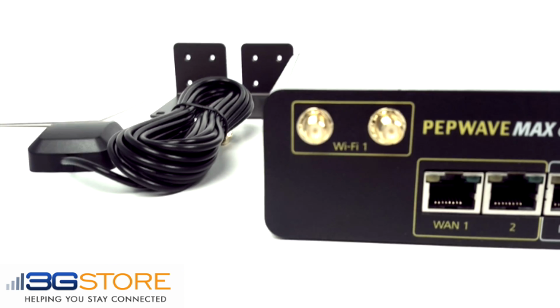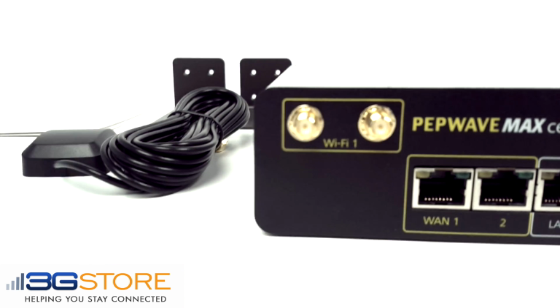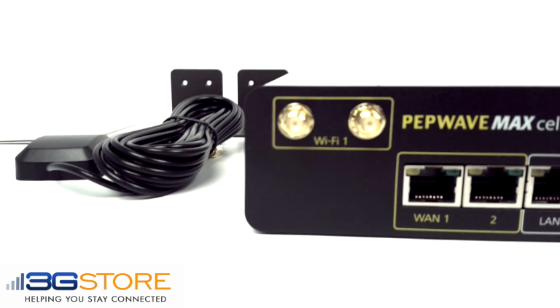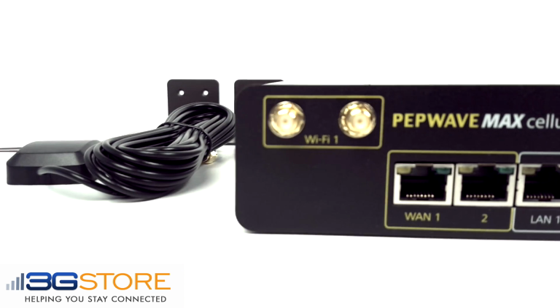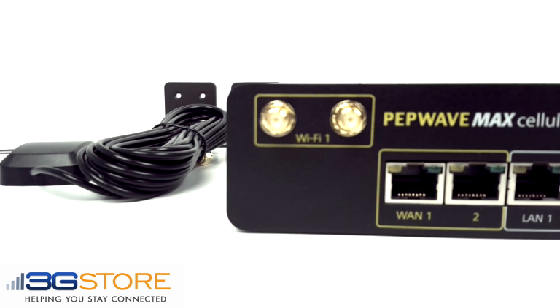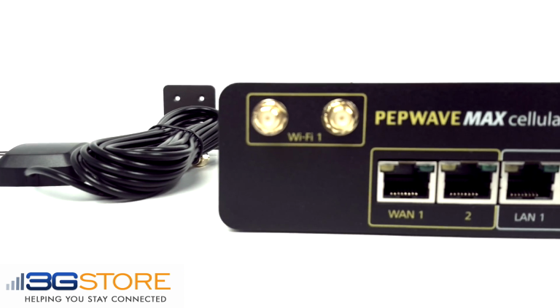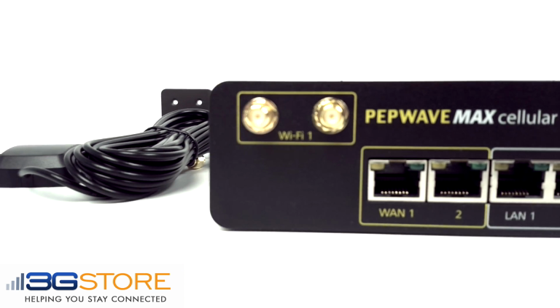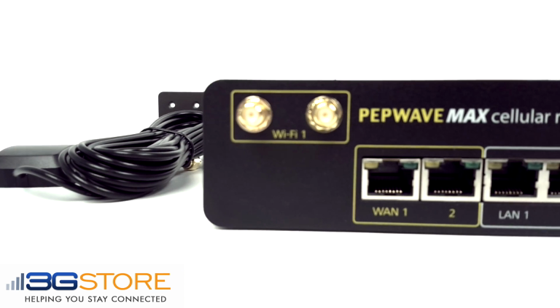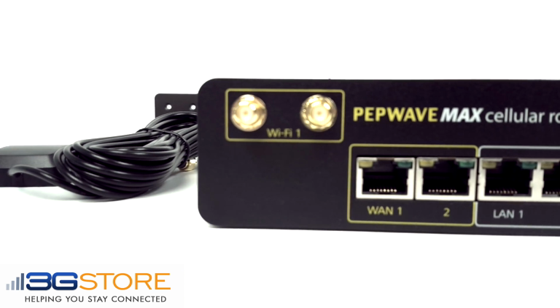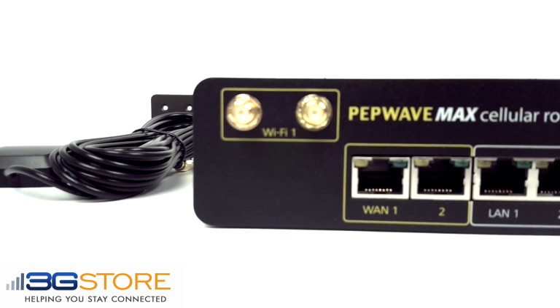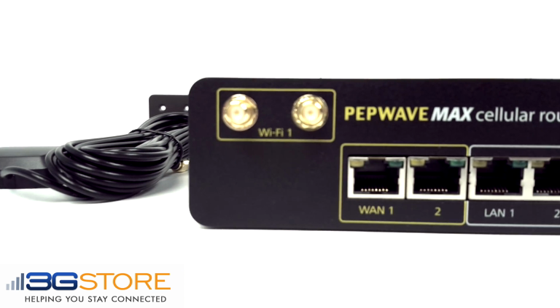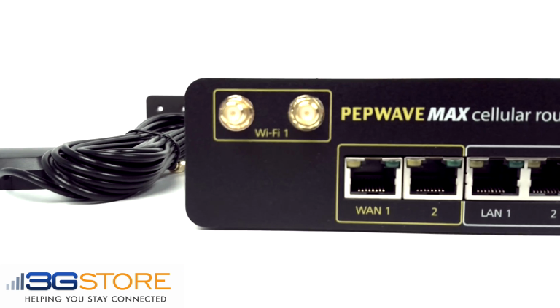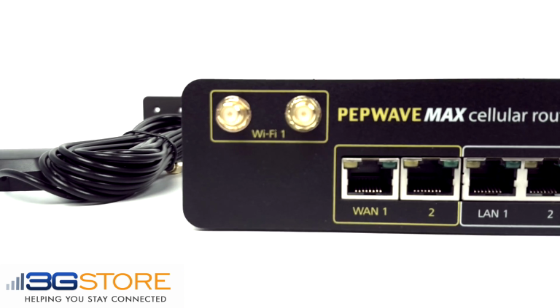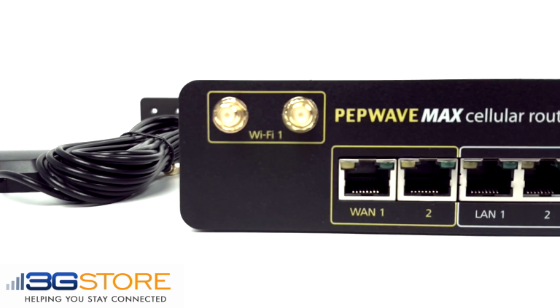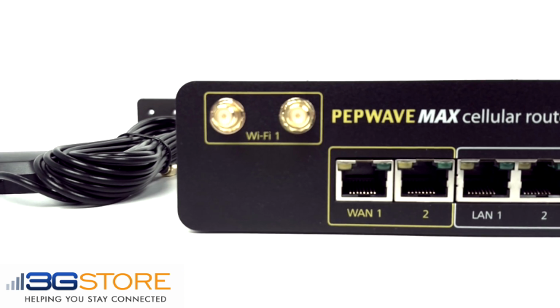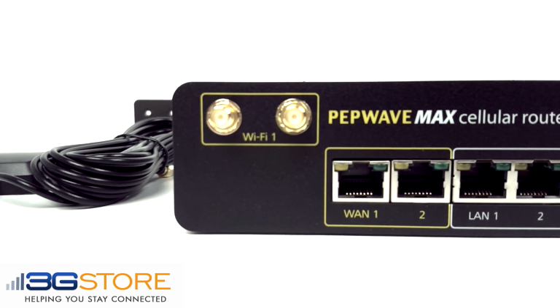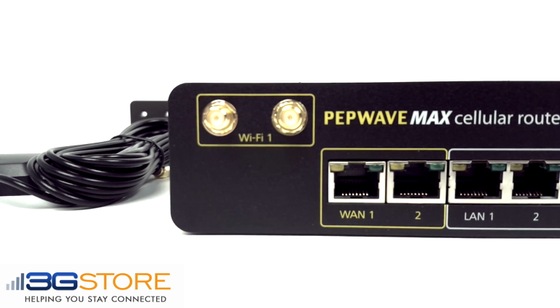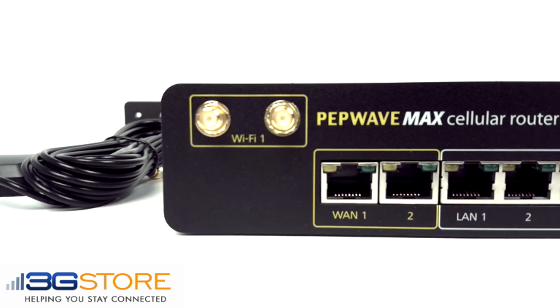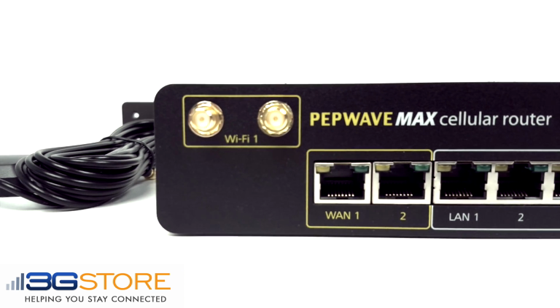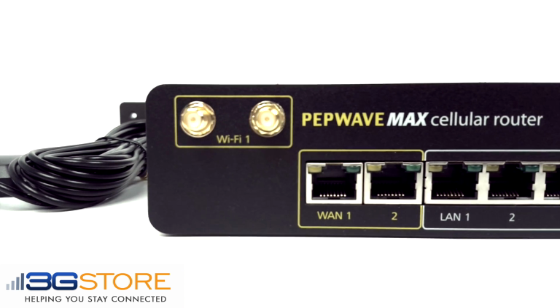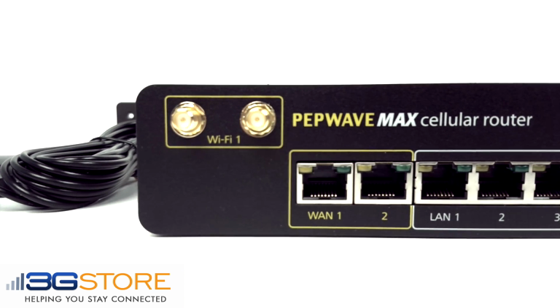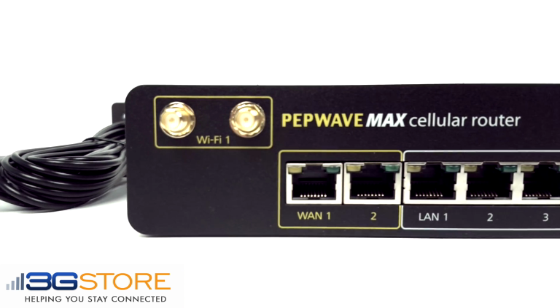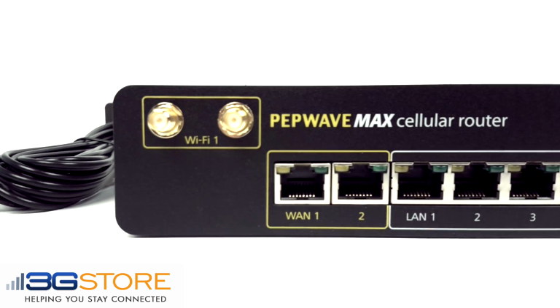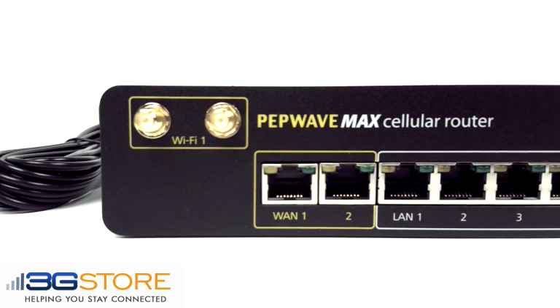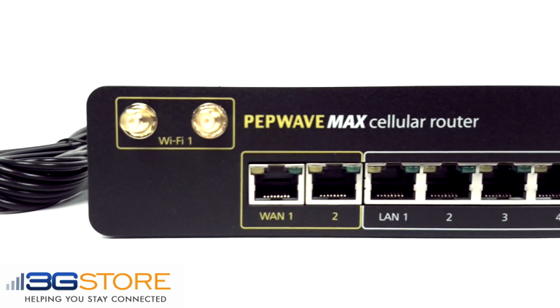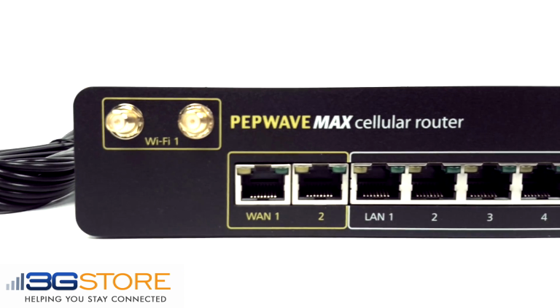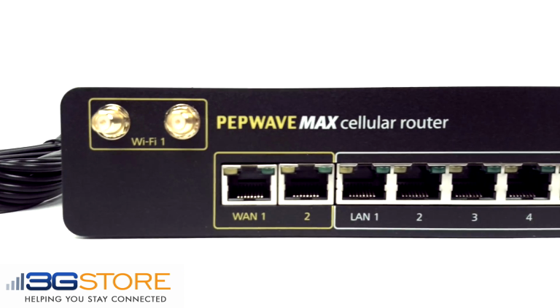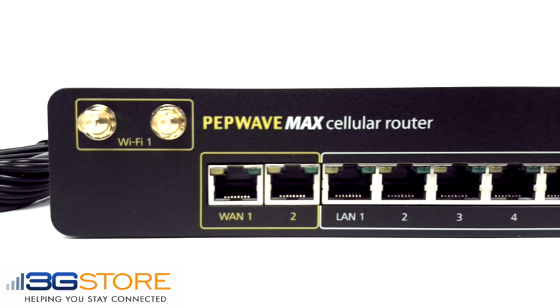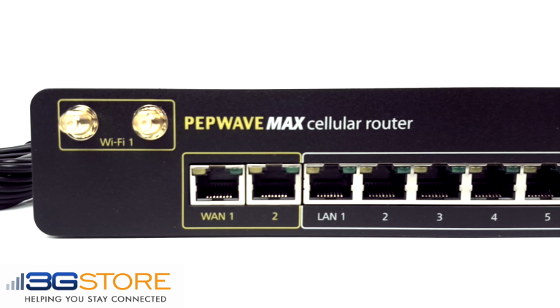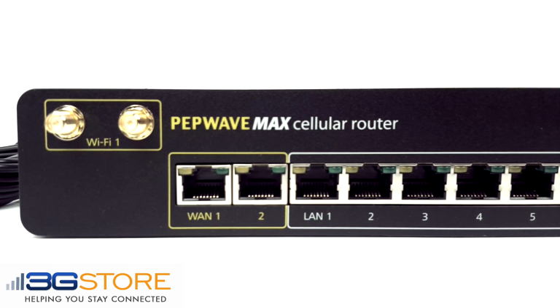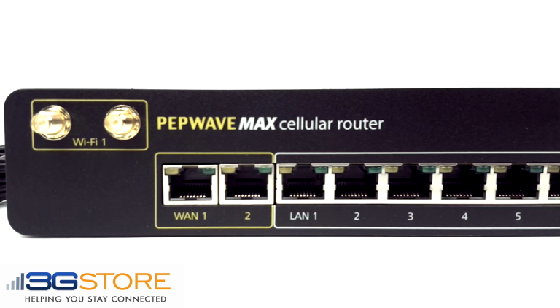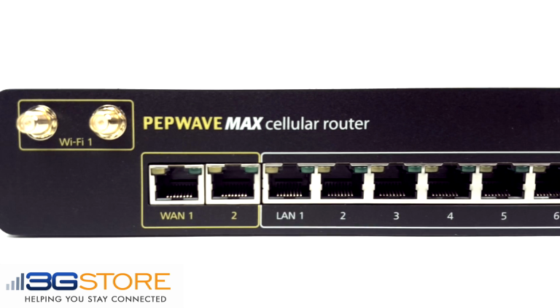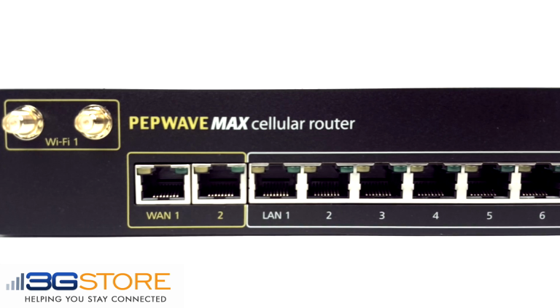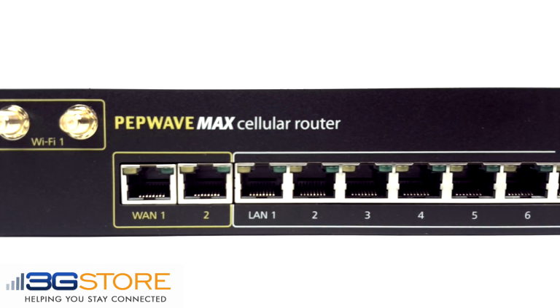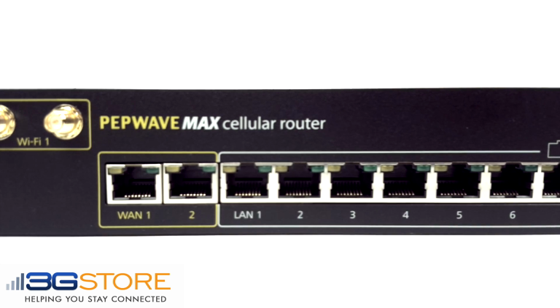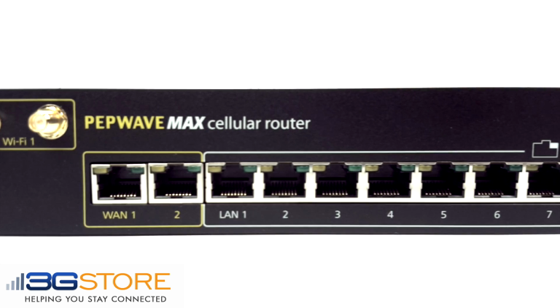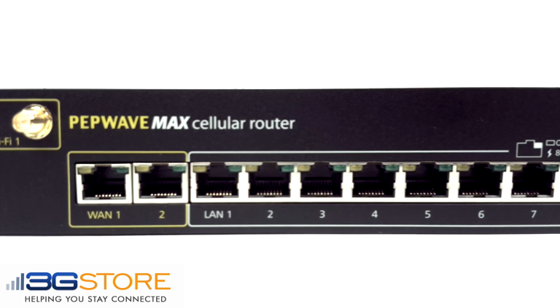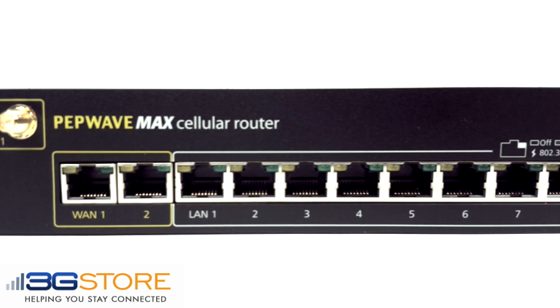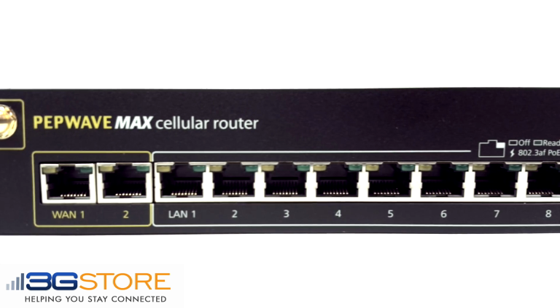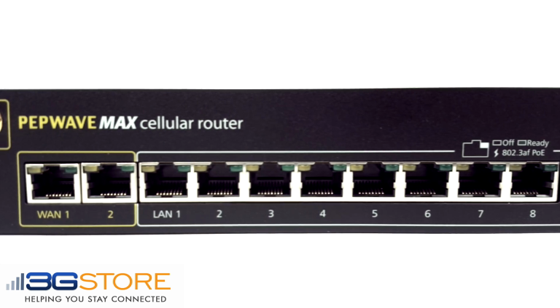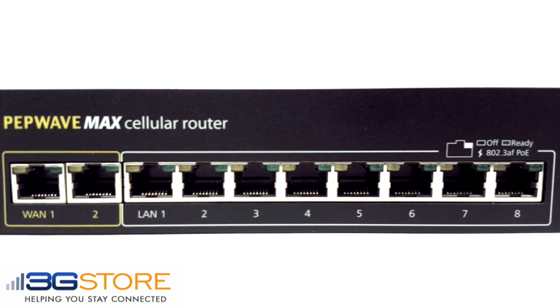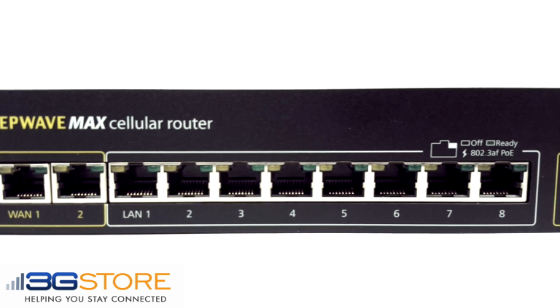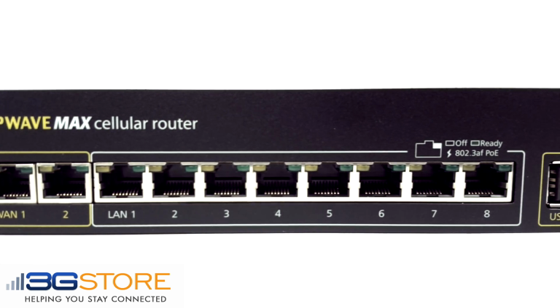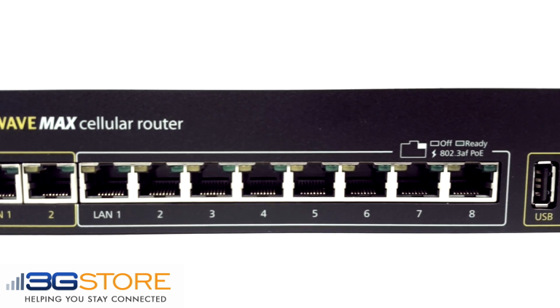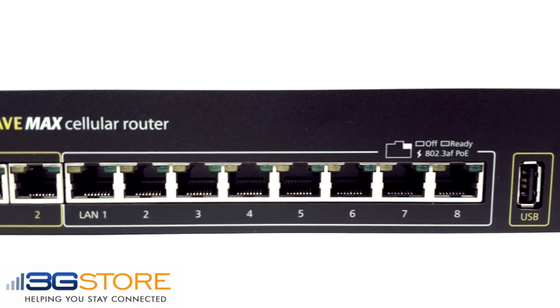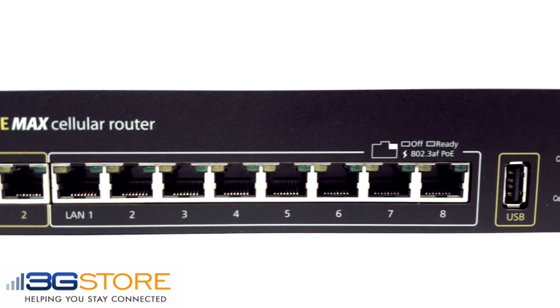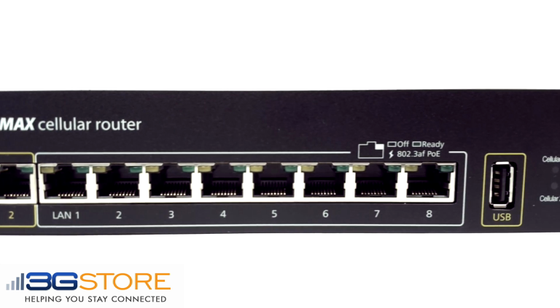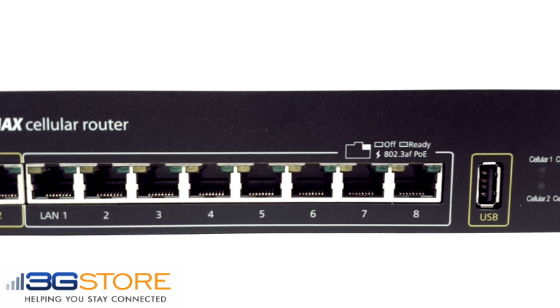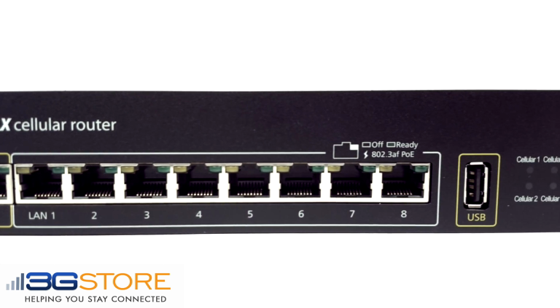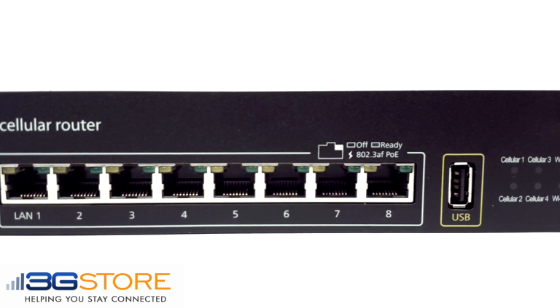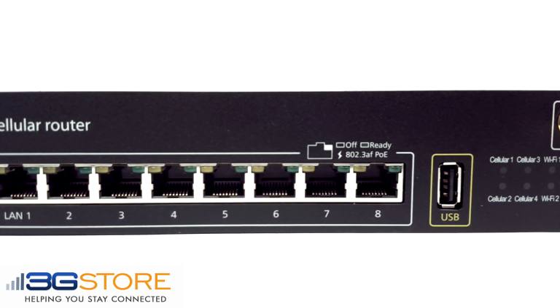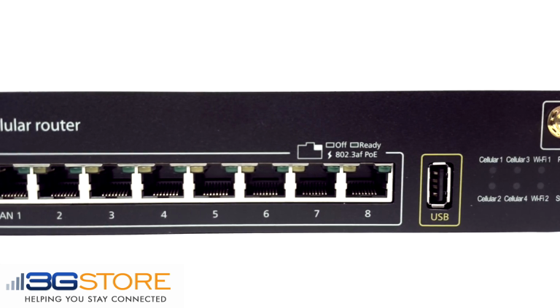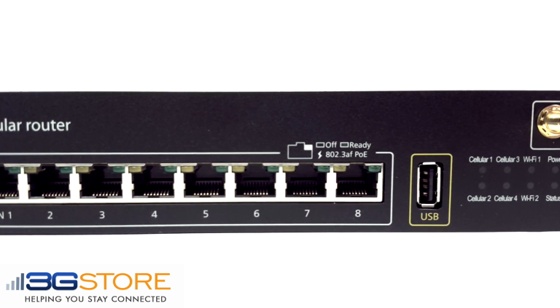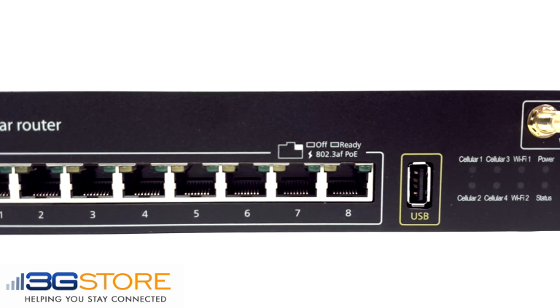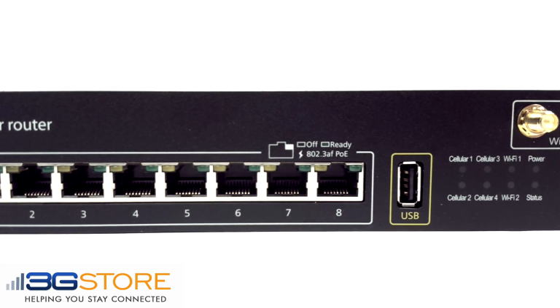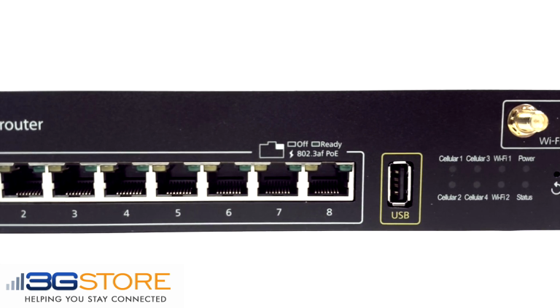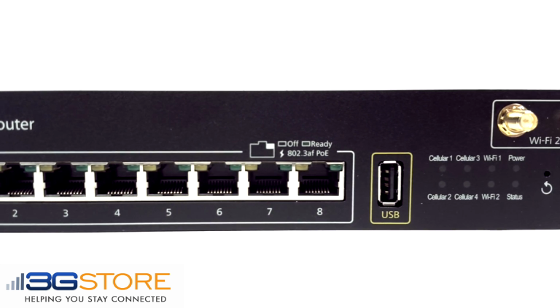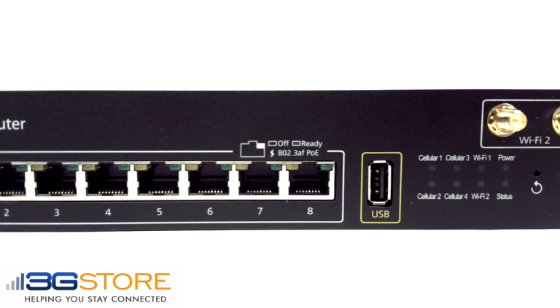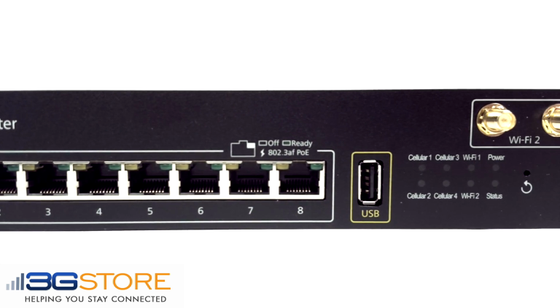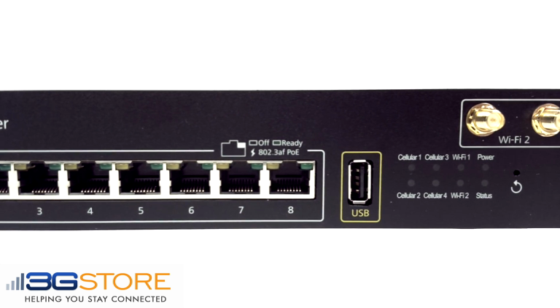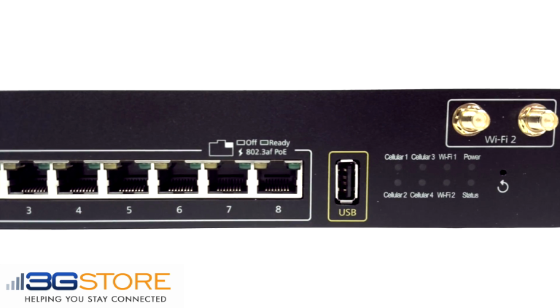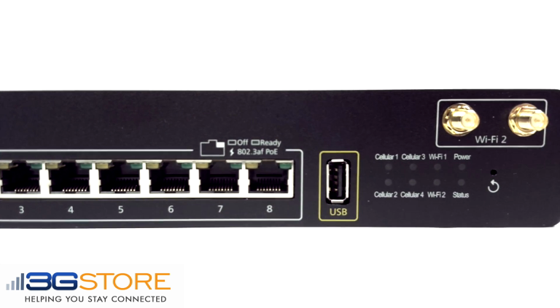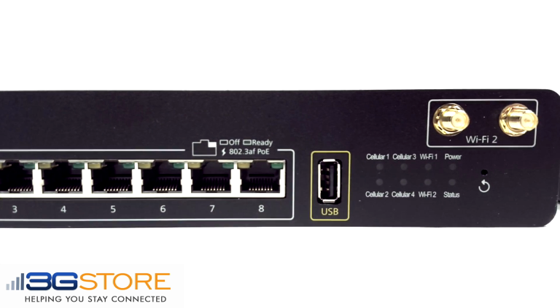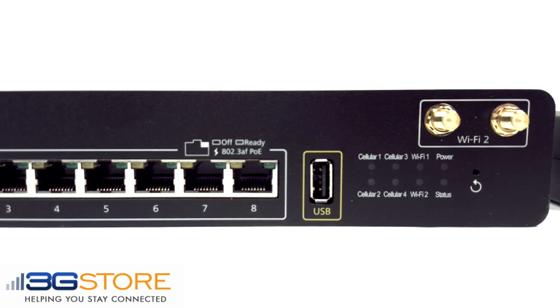The front of the HD 4 has your 2 wired WAN ports, 8 LAN ports with PoE support, and your status lights.